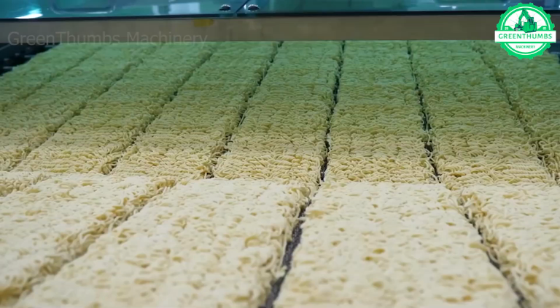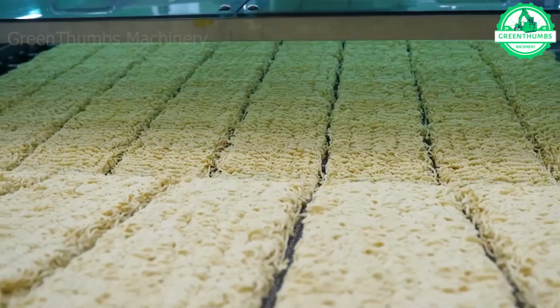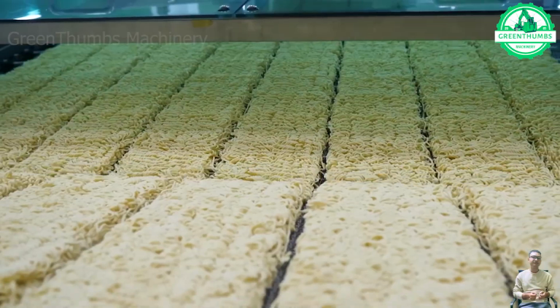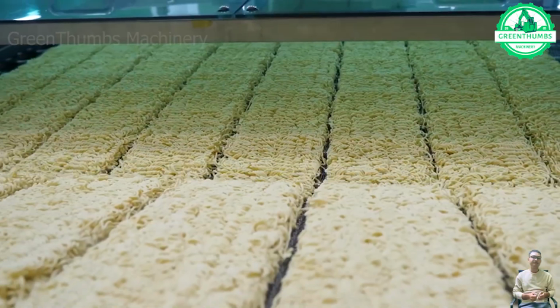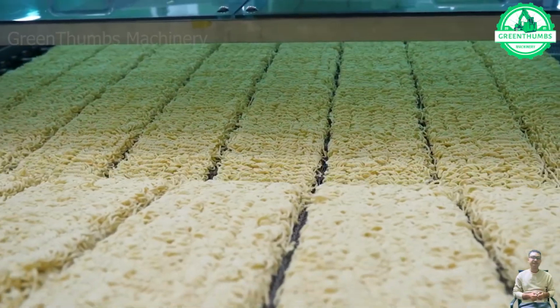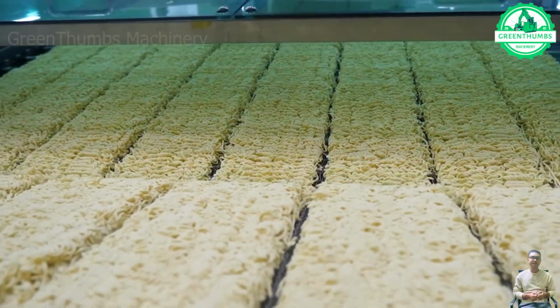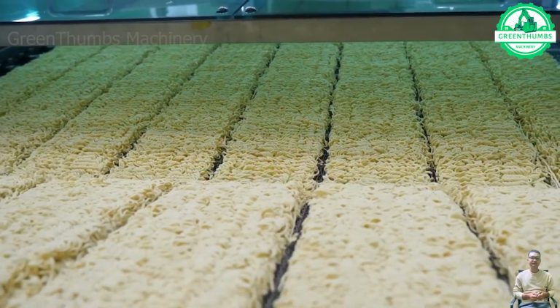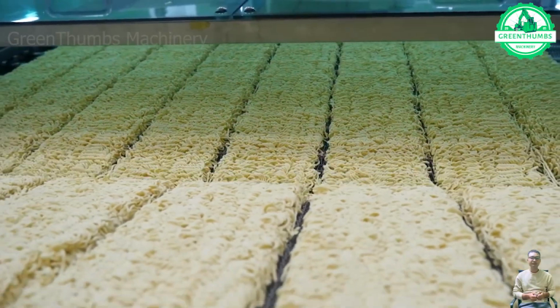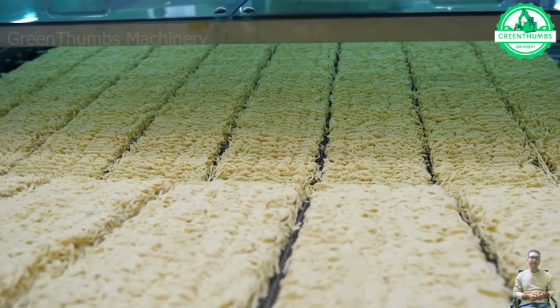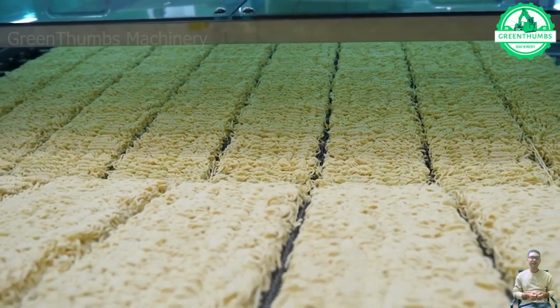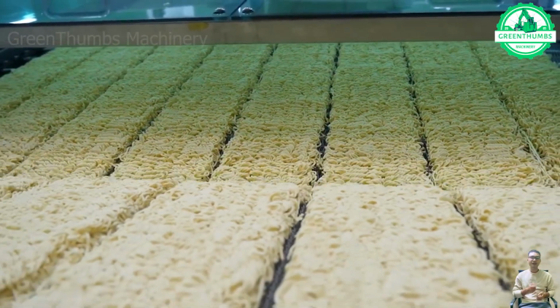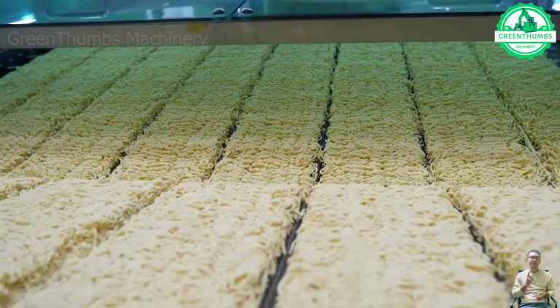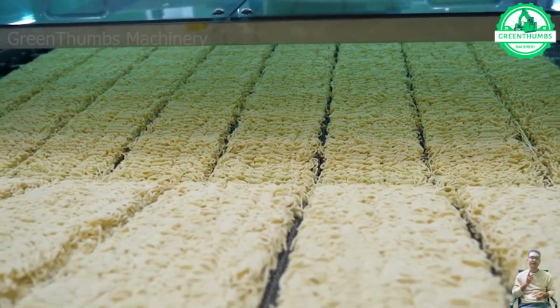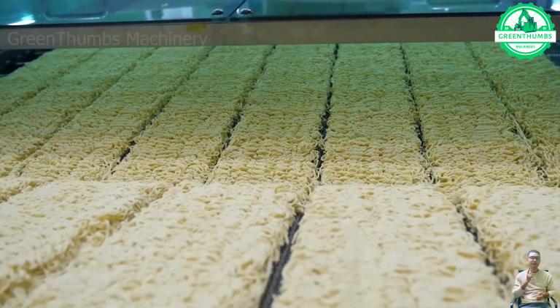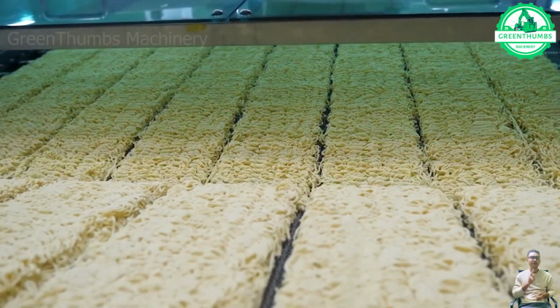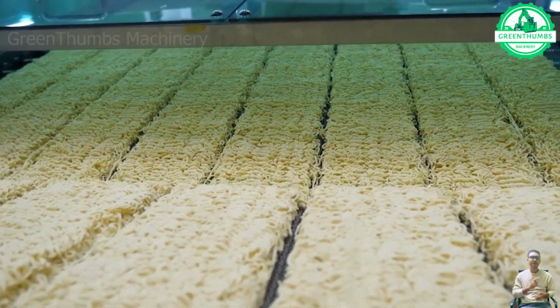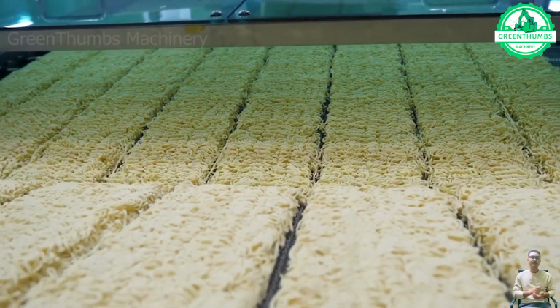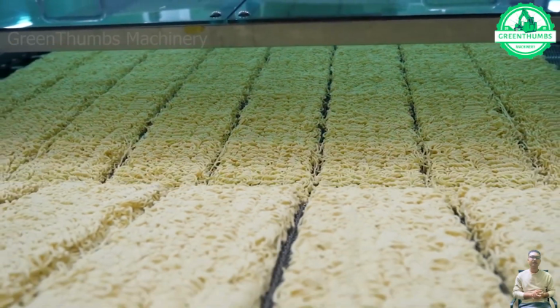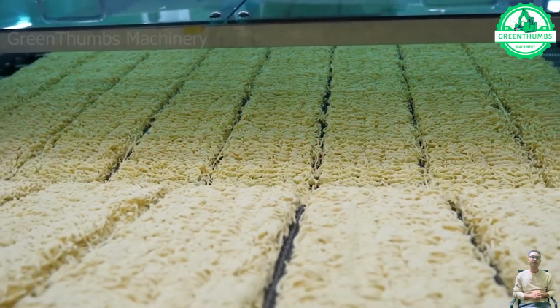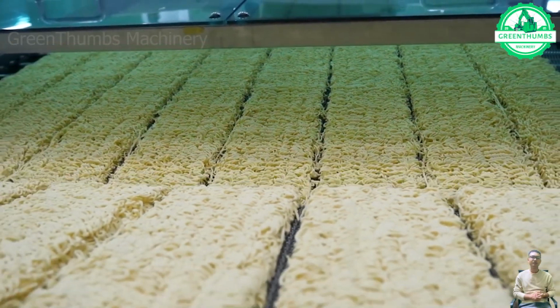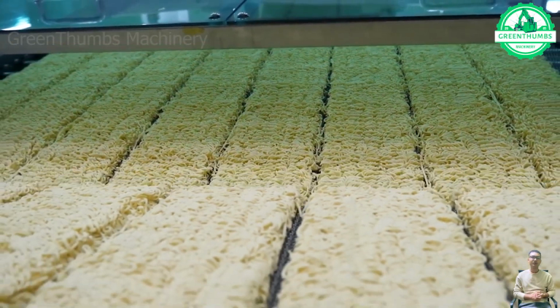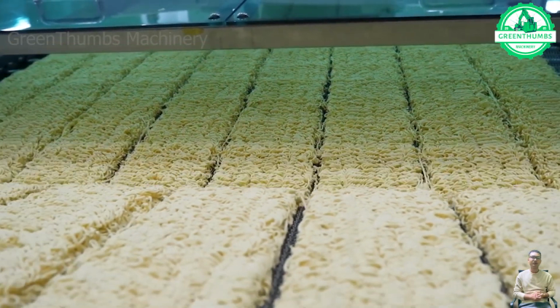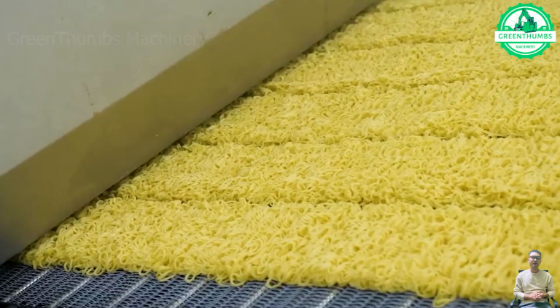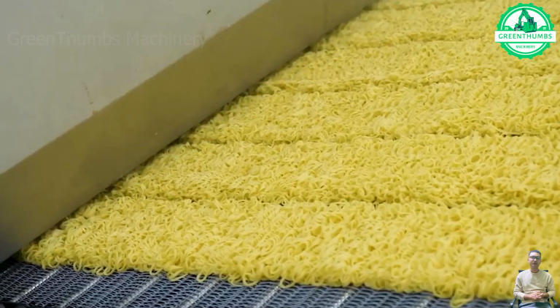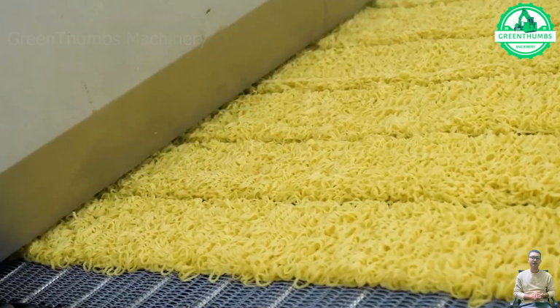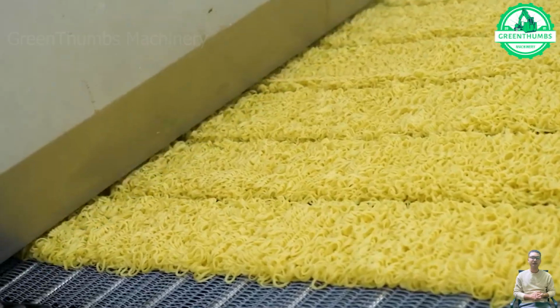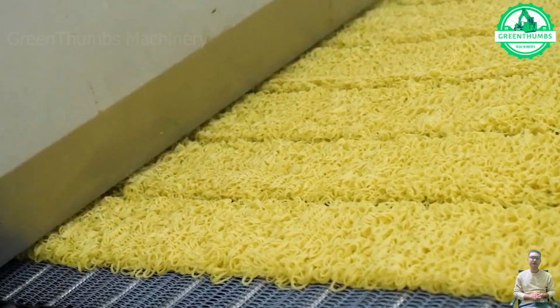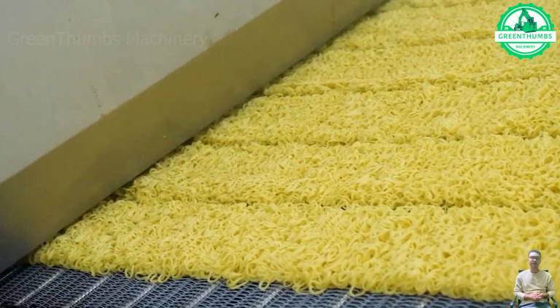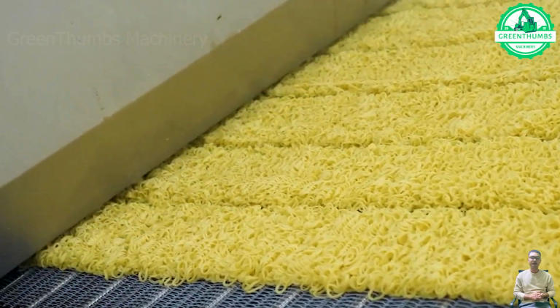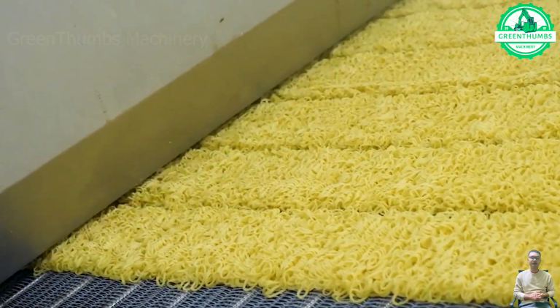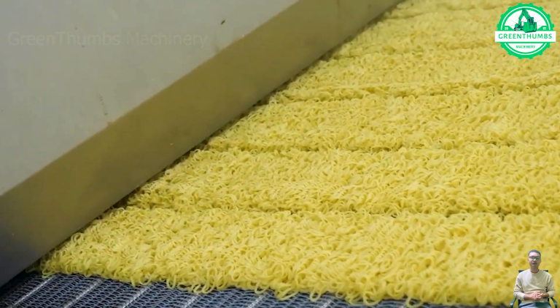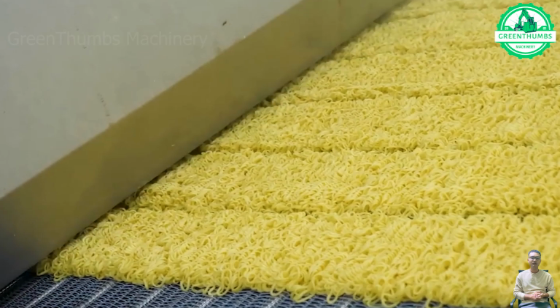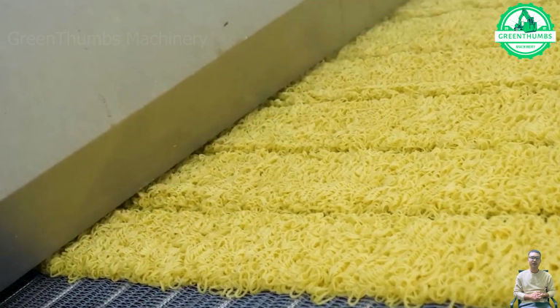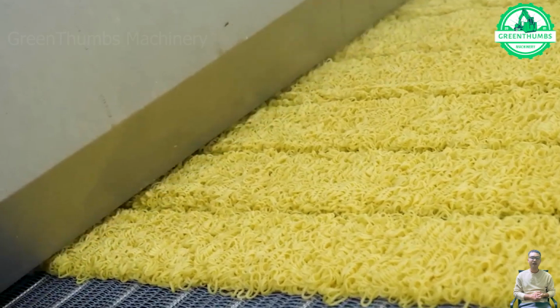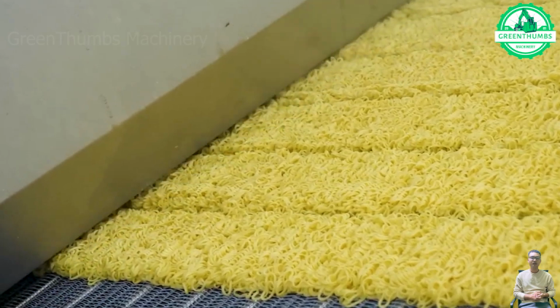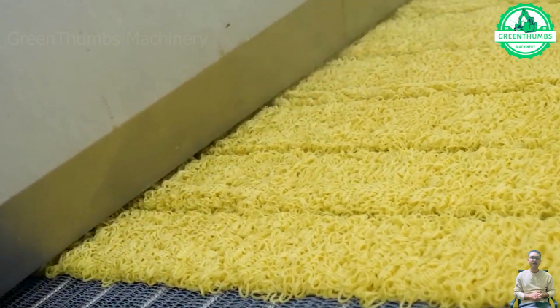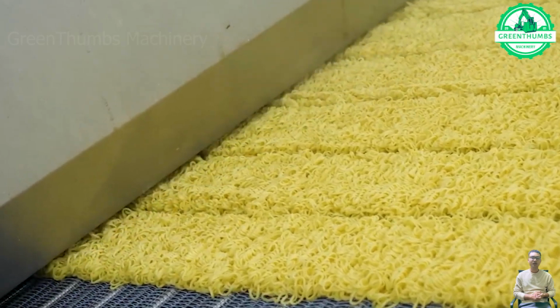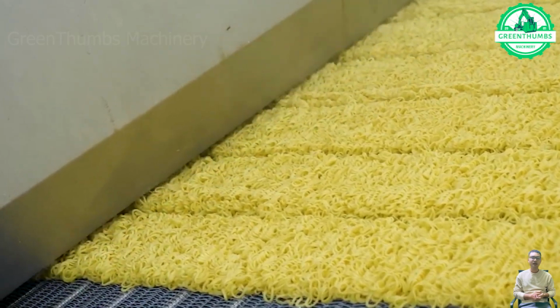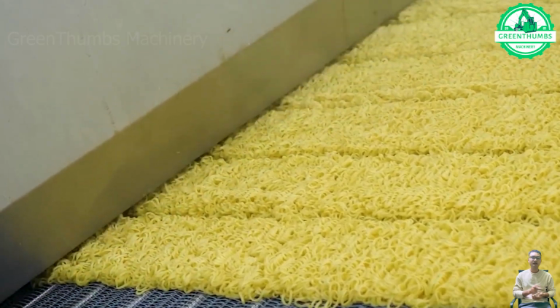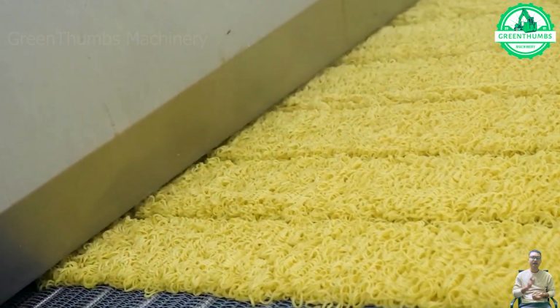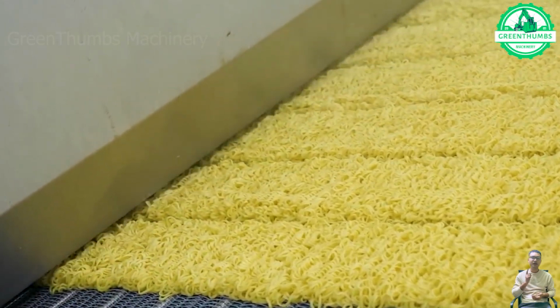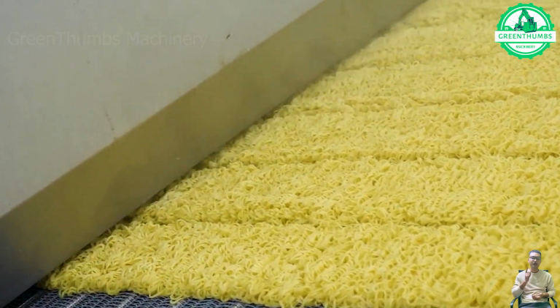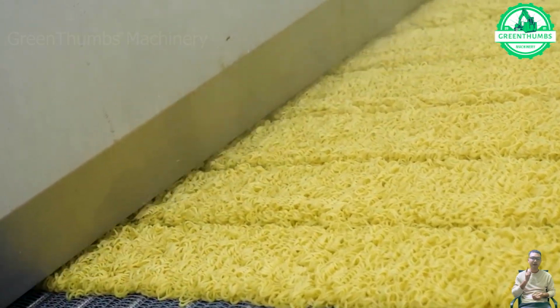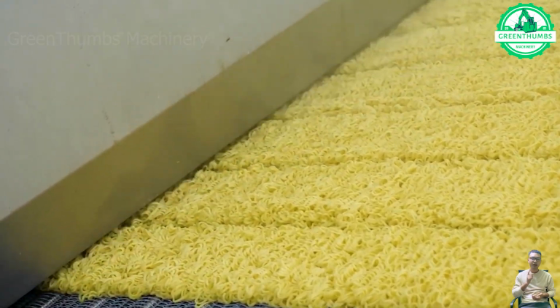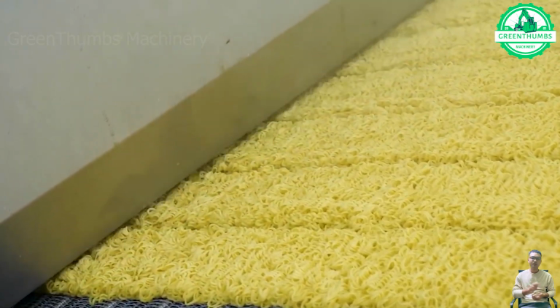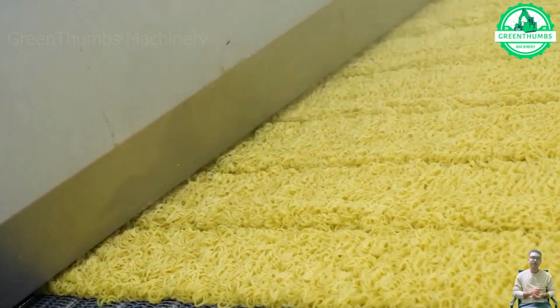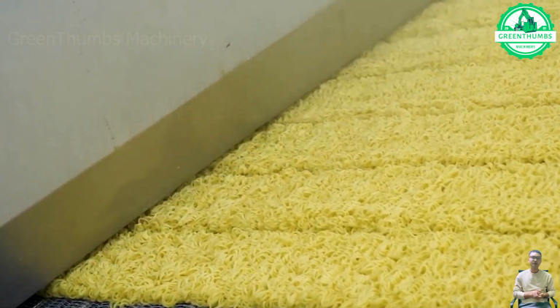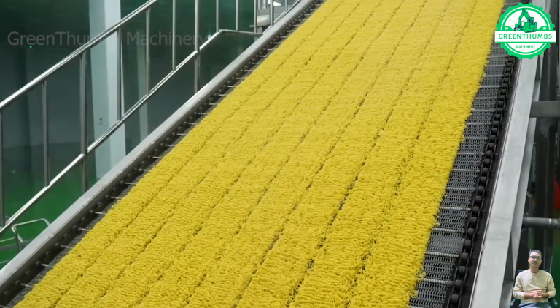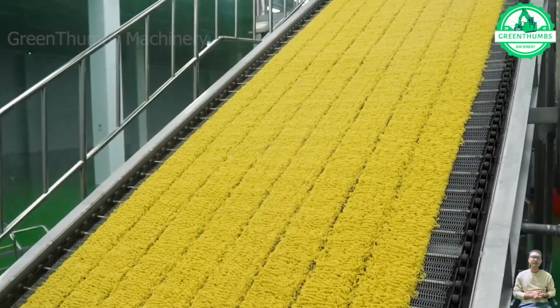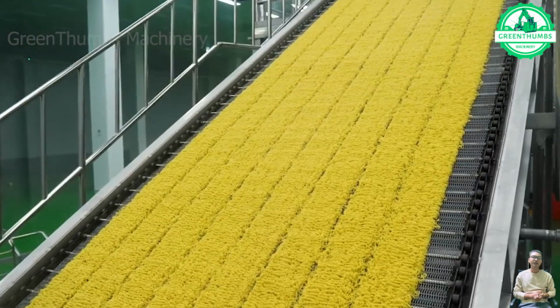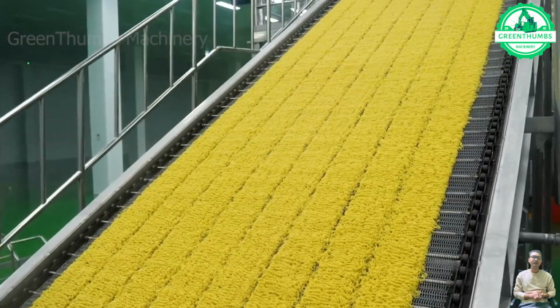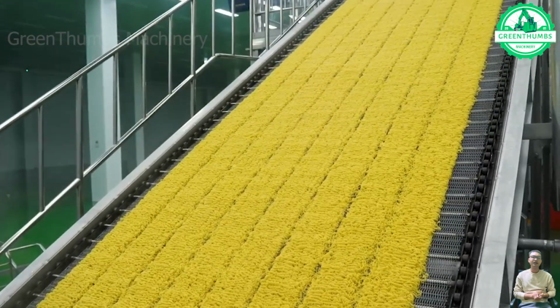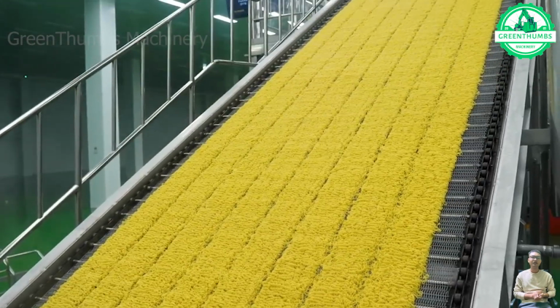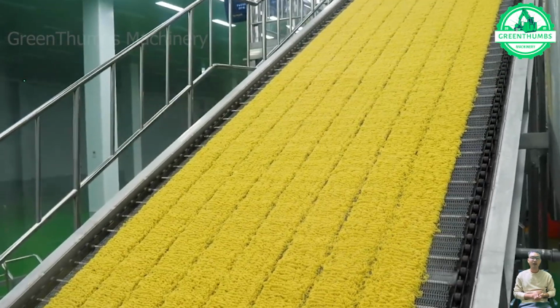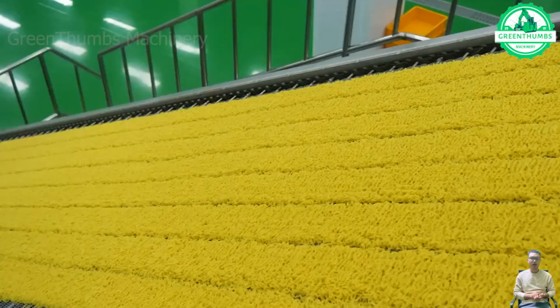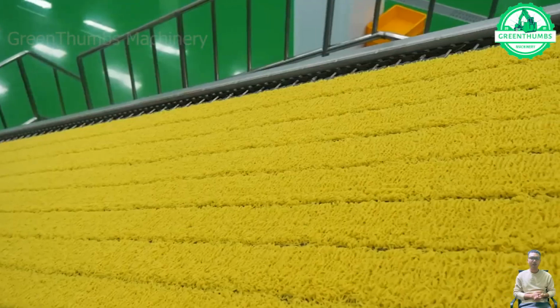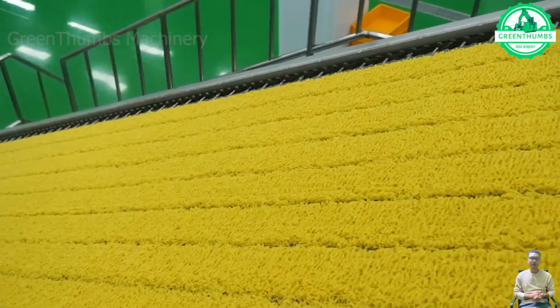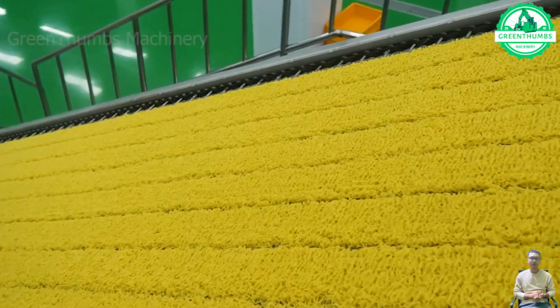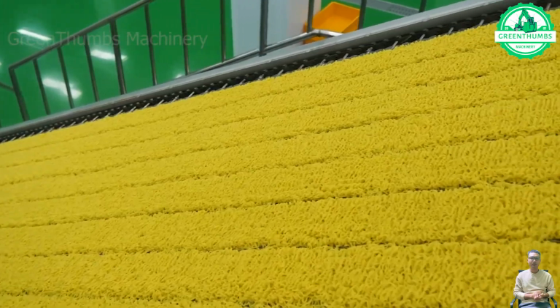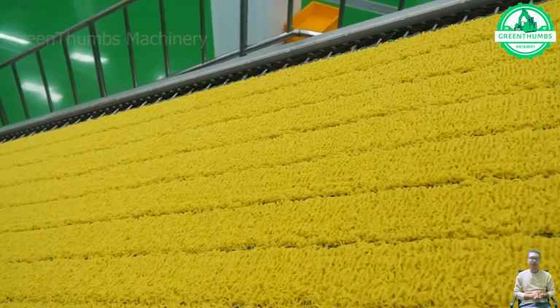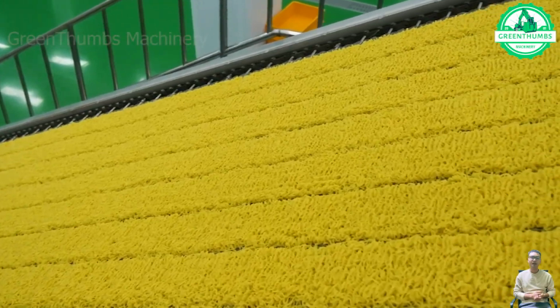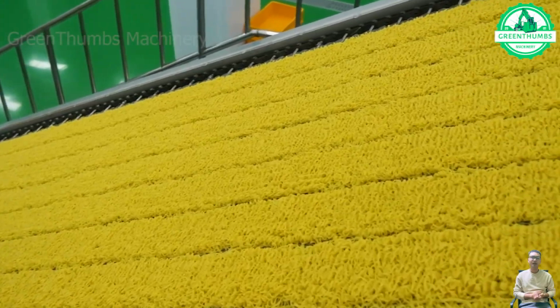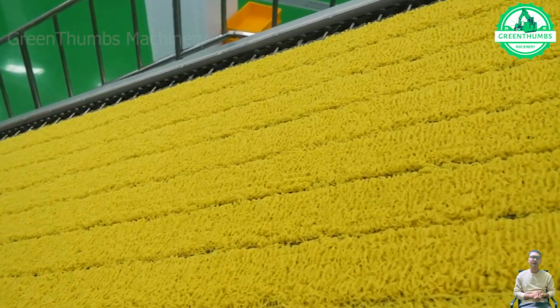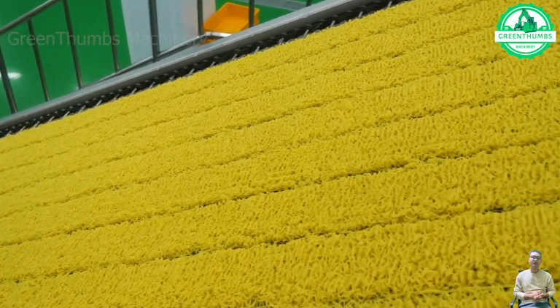This assembly line for instant noodle packaging resembles a culinary conveyor belt, delivering deliciousness directly to your dining table.